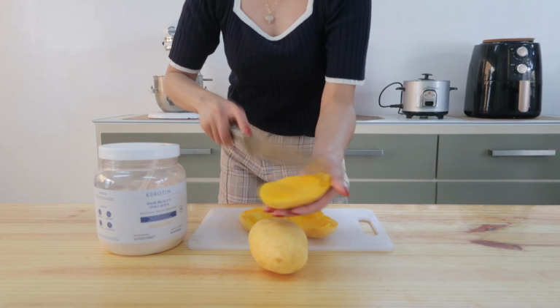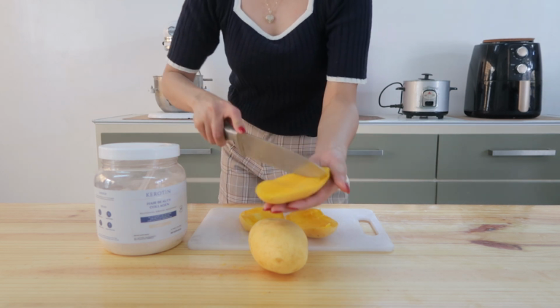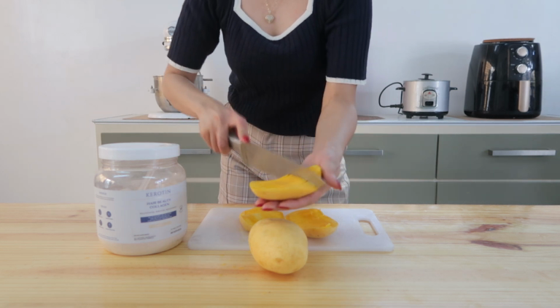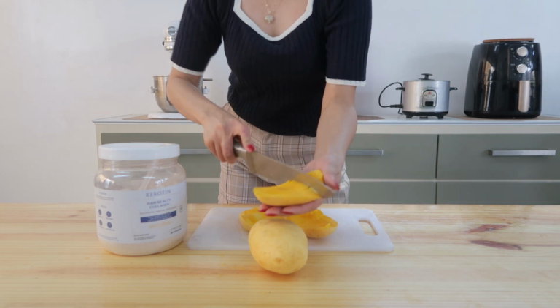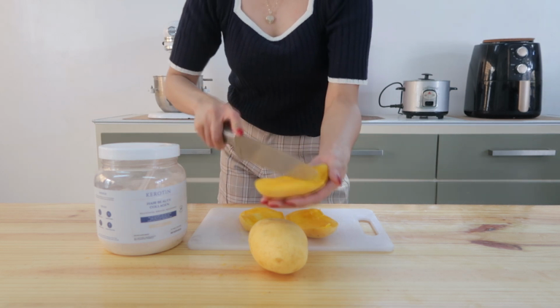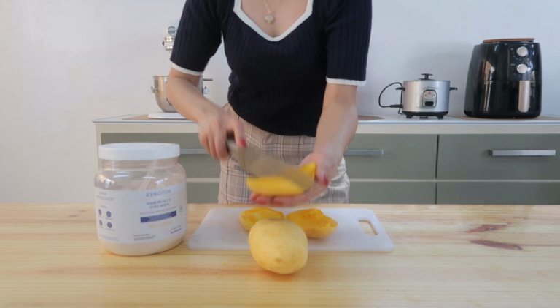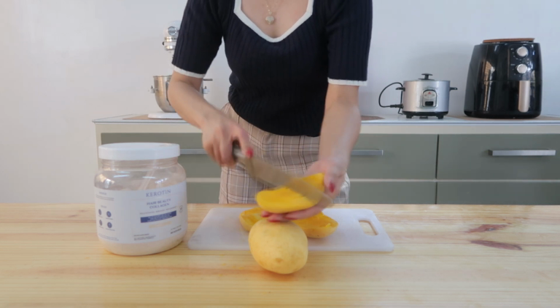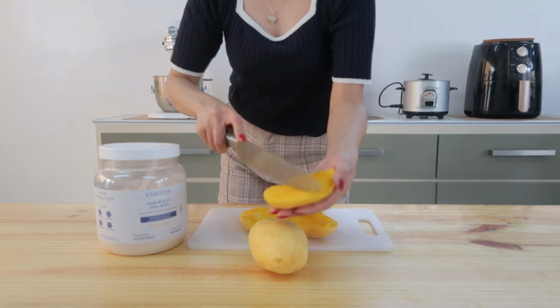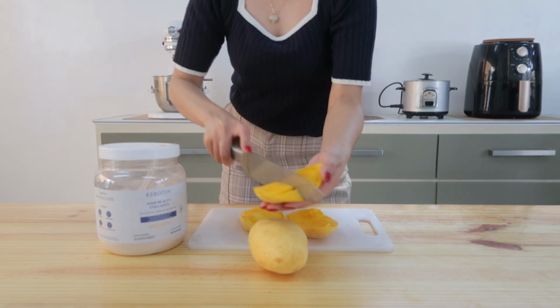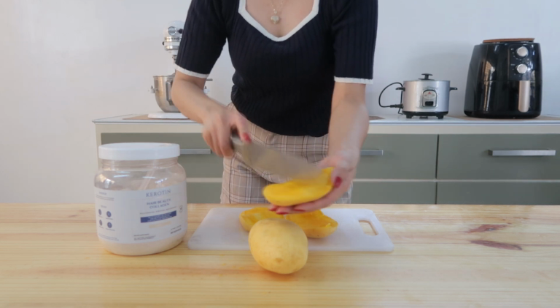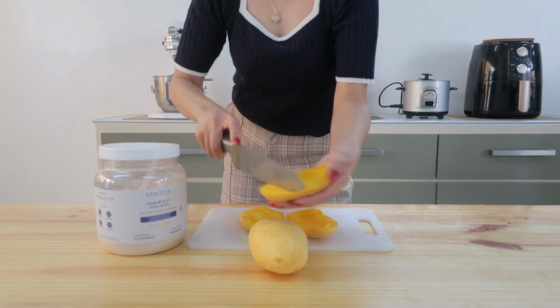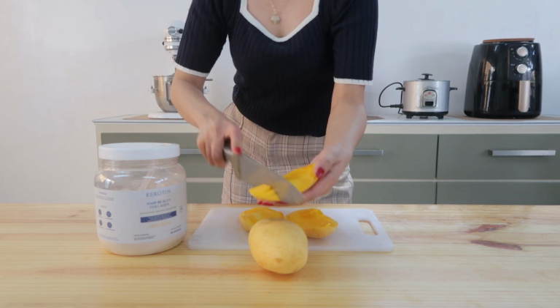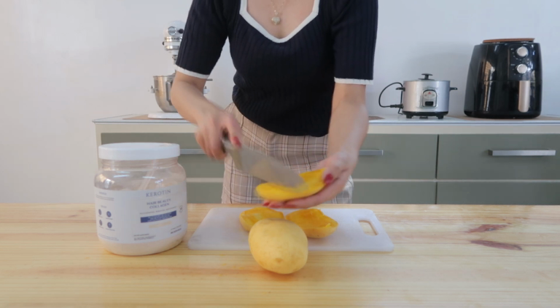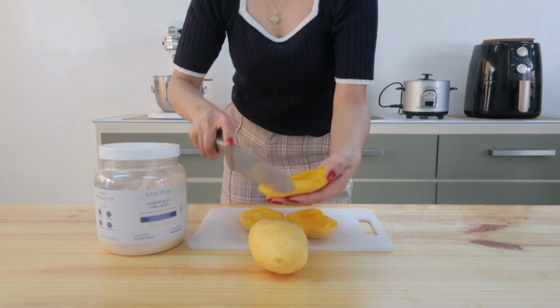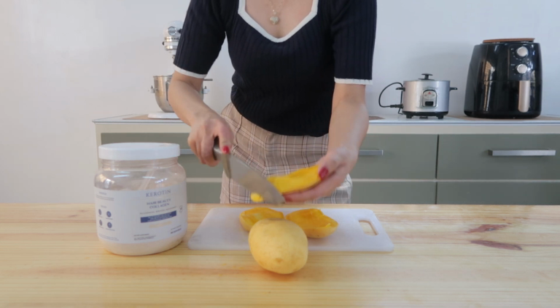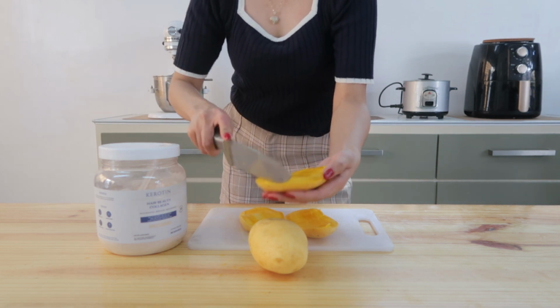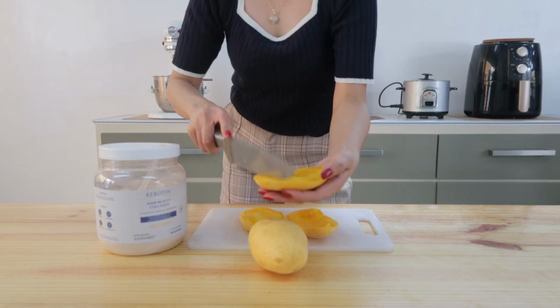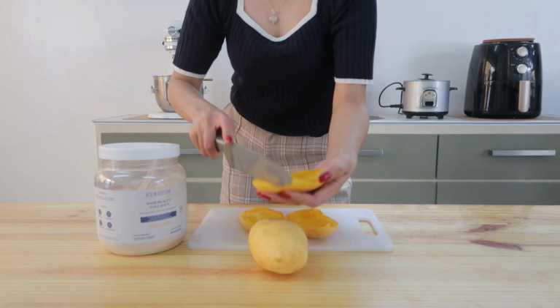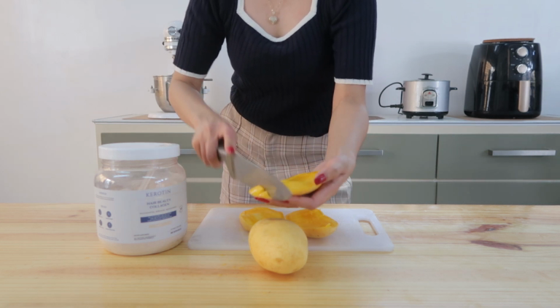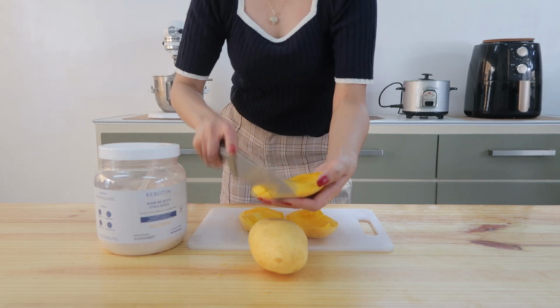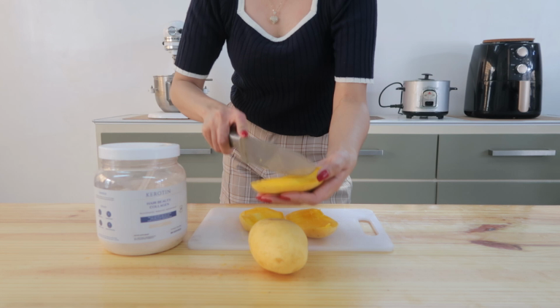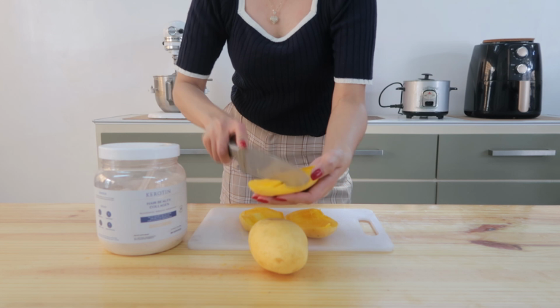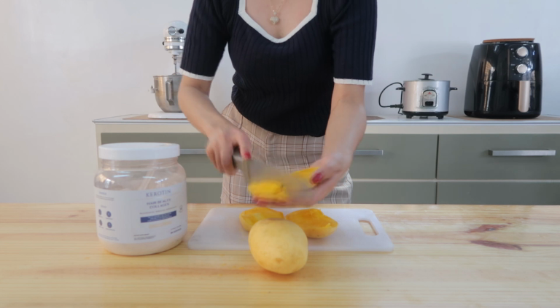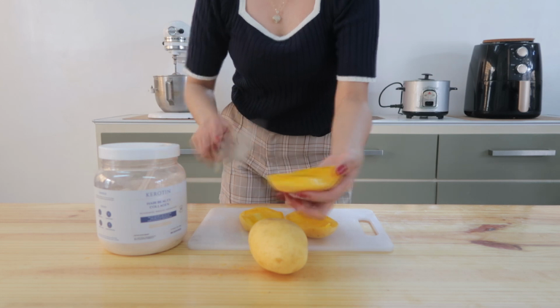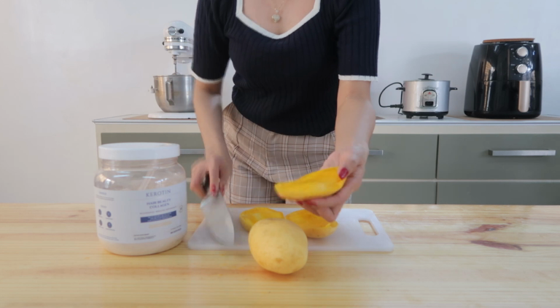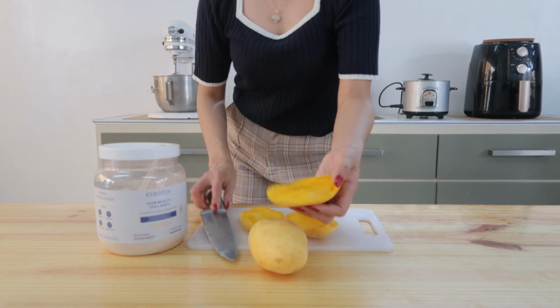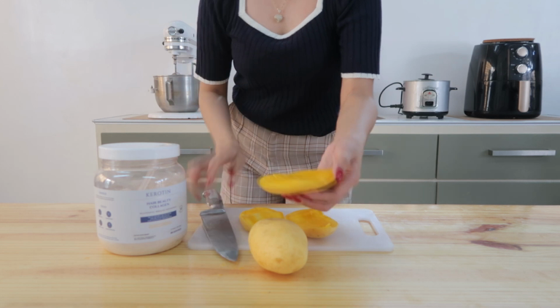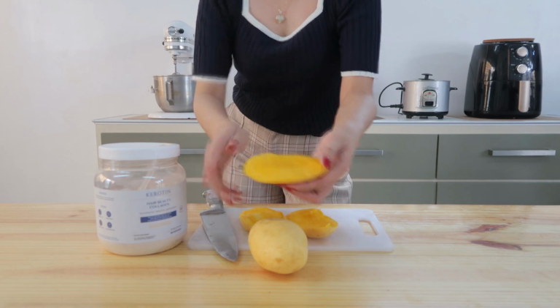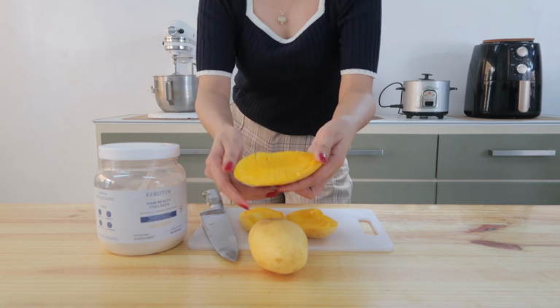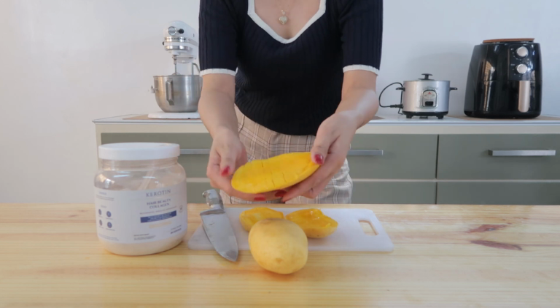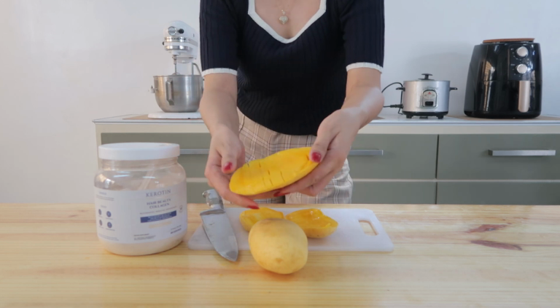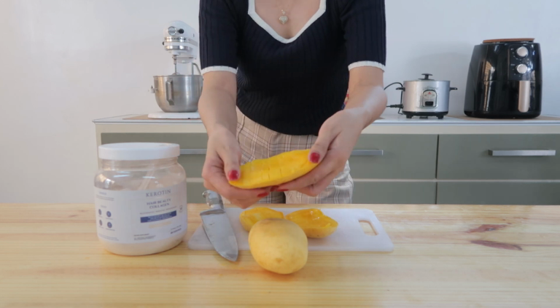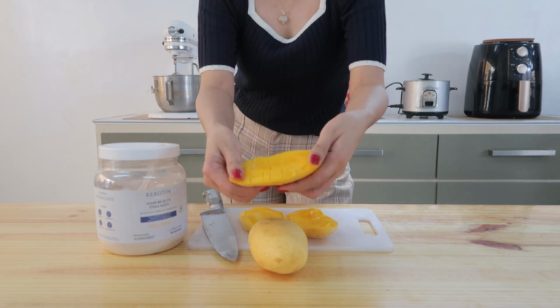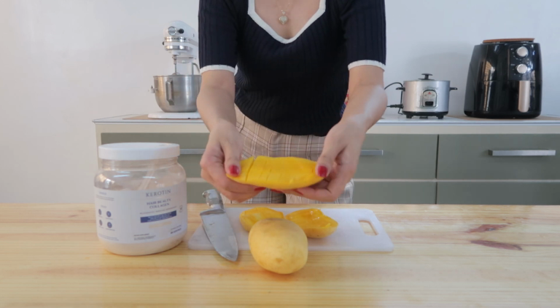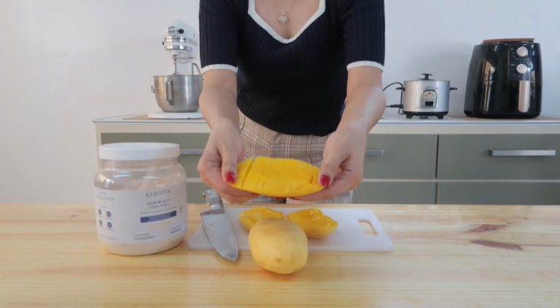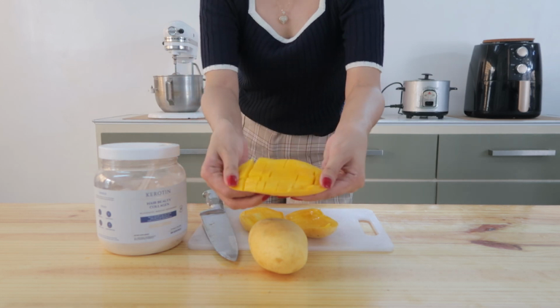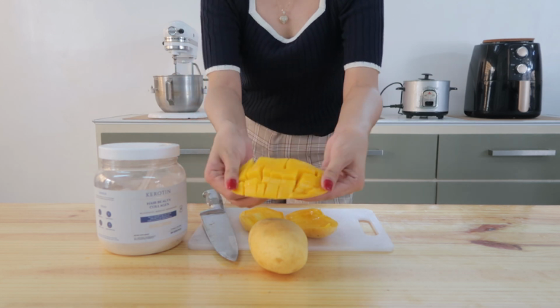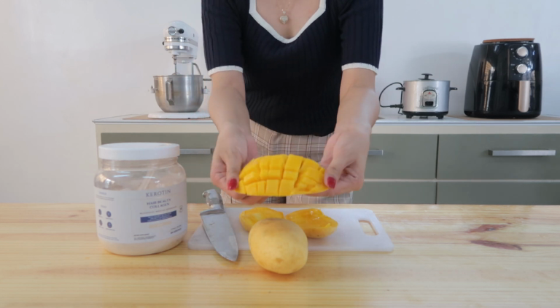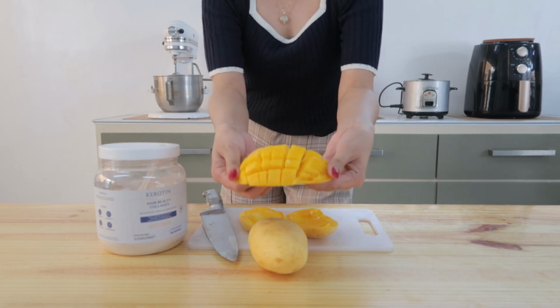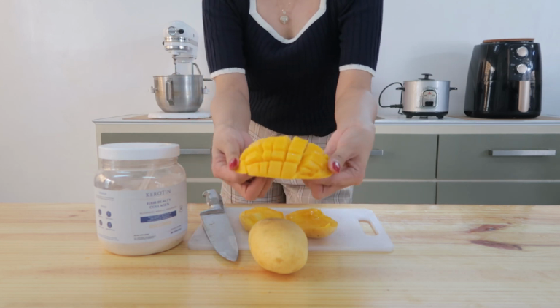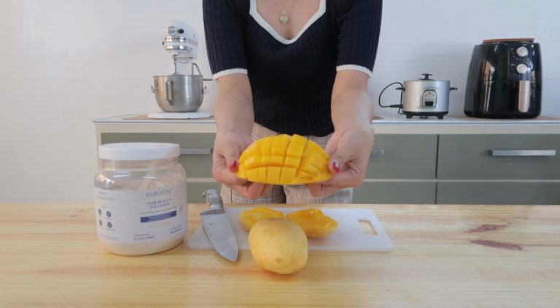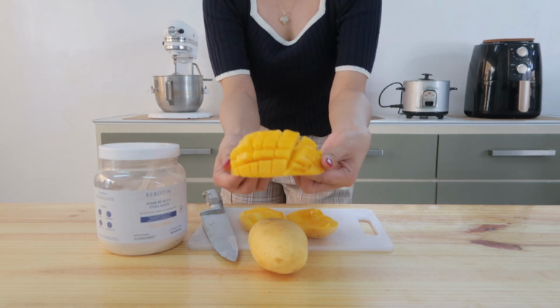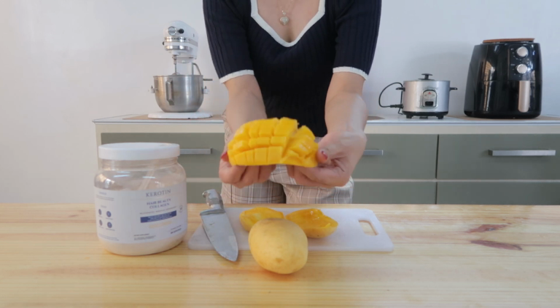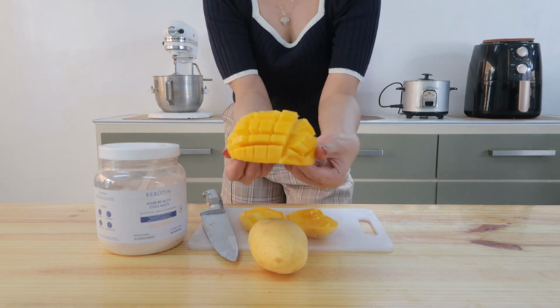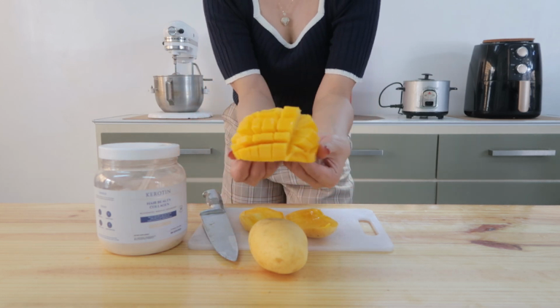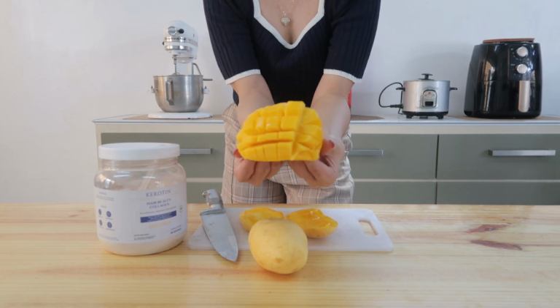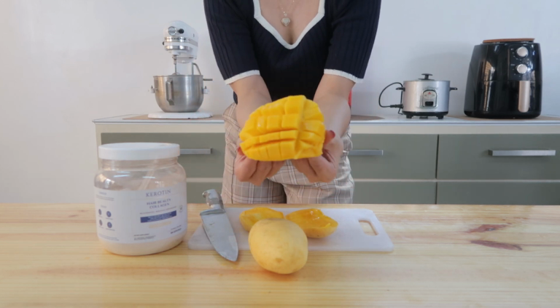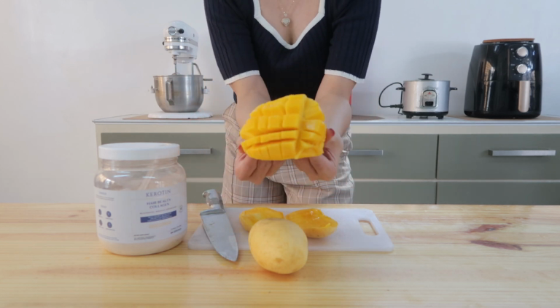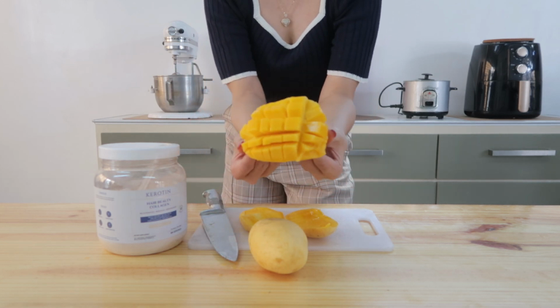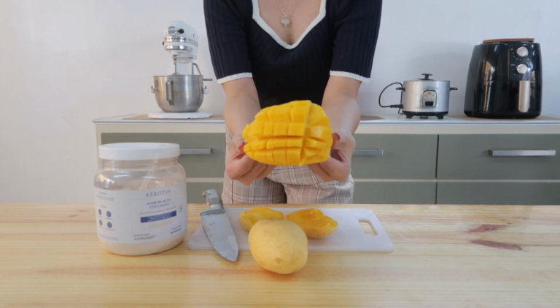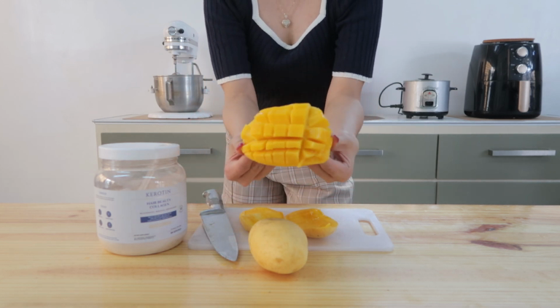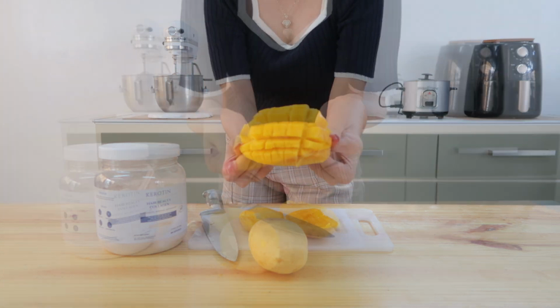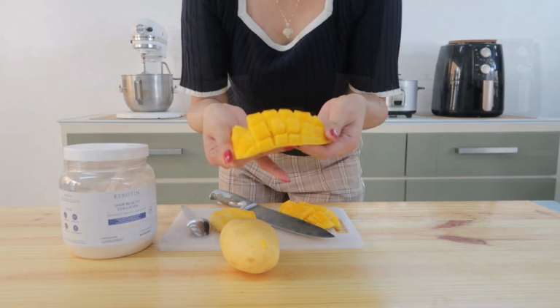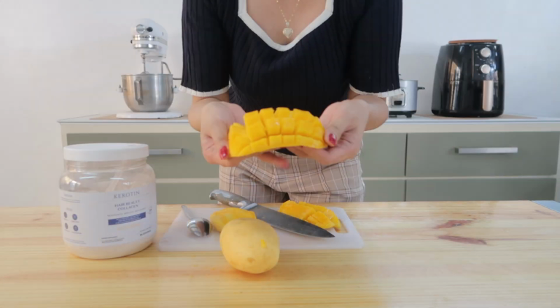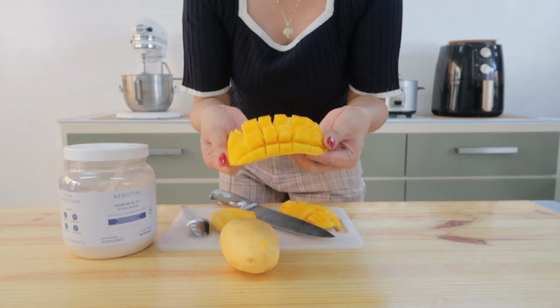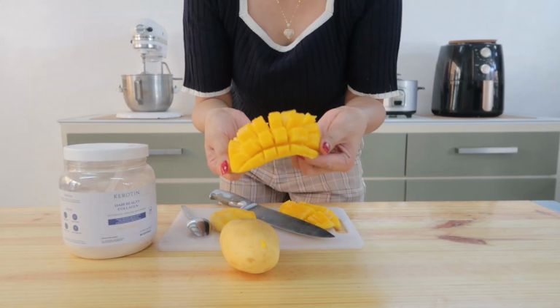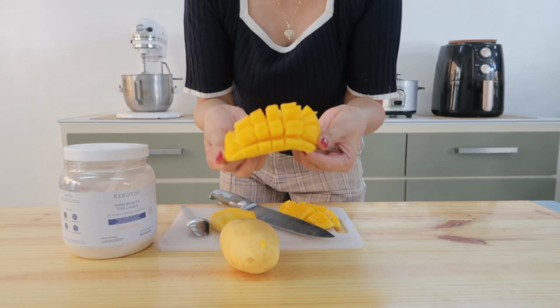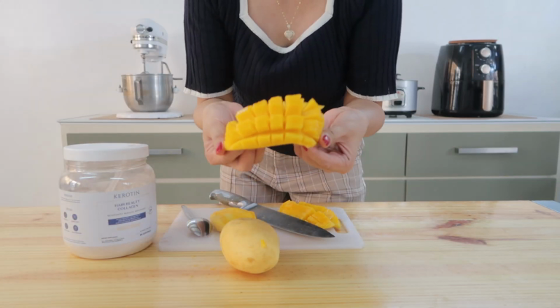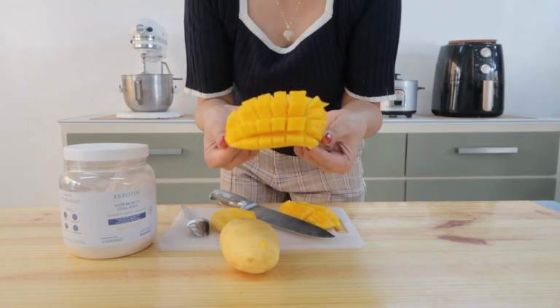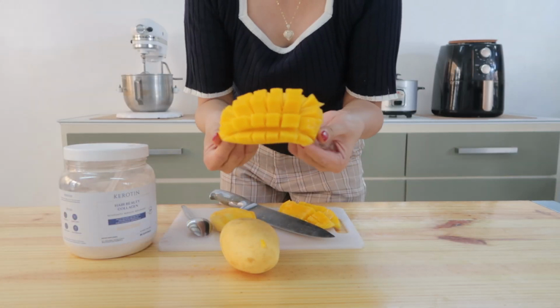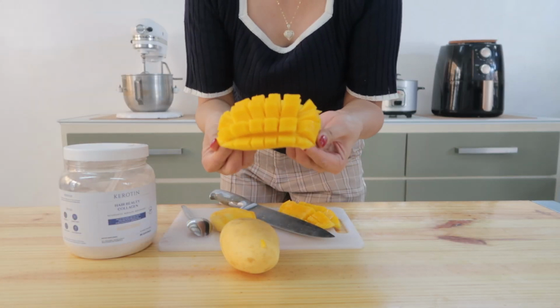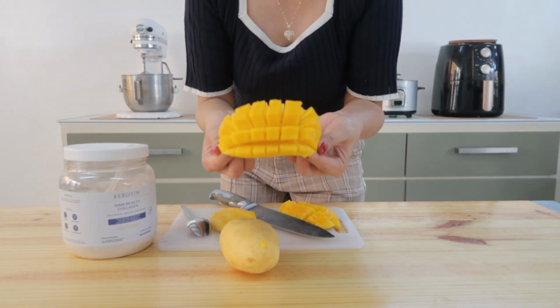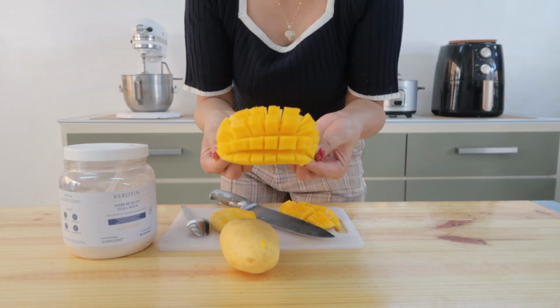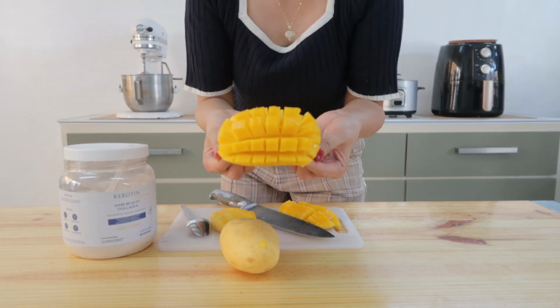Mangoes also contain vitamin A, folate, potassium, vitamin B6, vitamin K, calcium, and copper — which are all needed for growing healthy long hair.